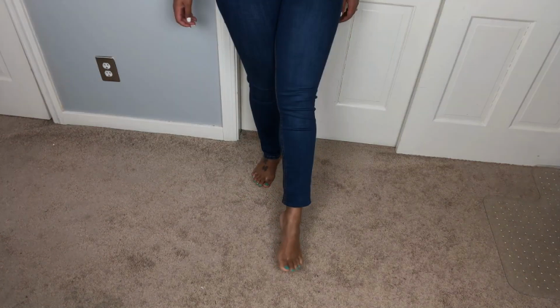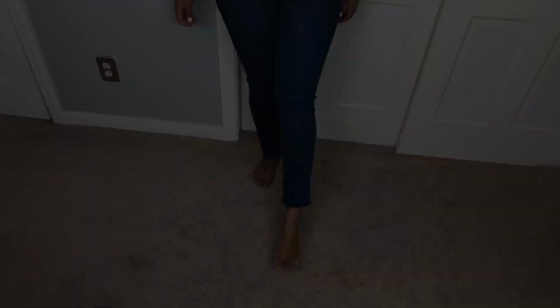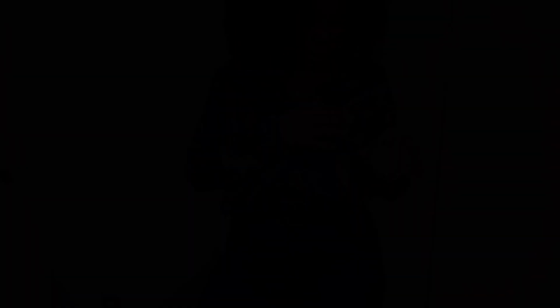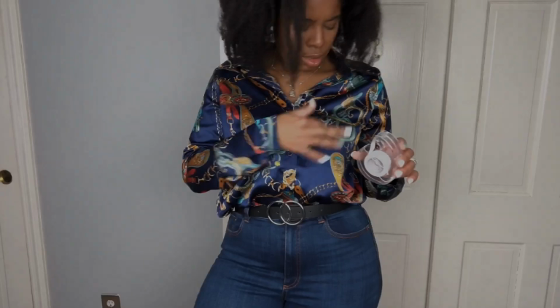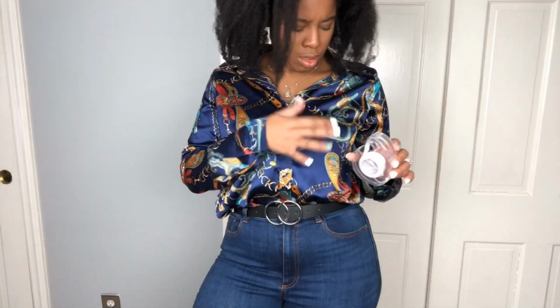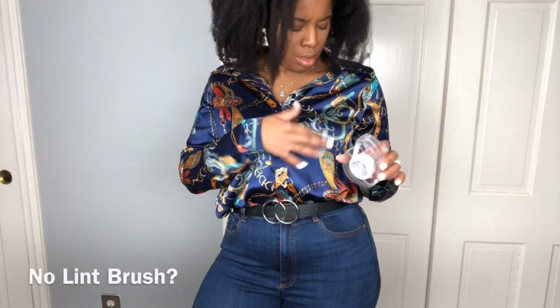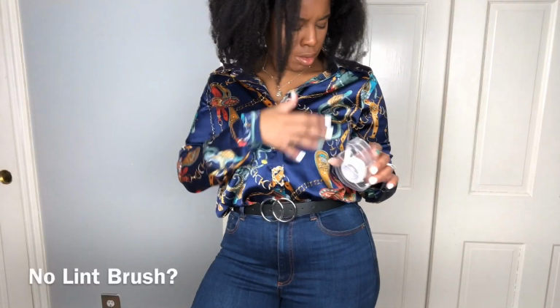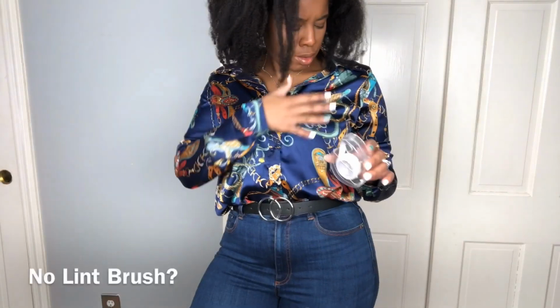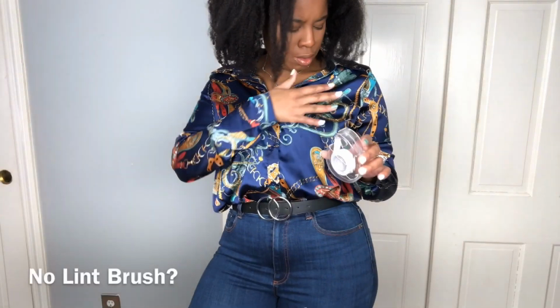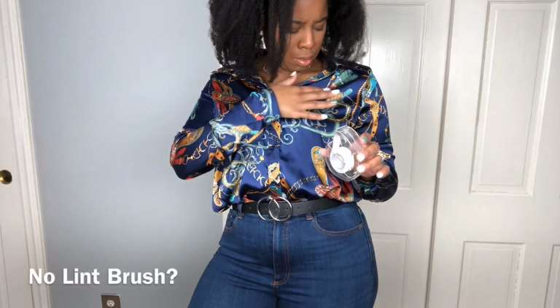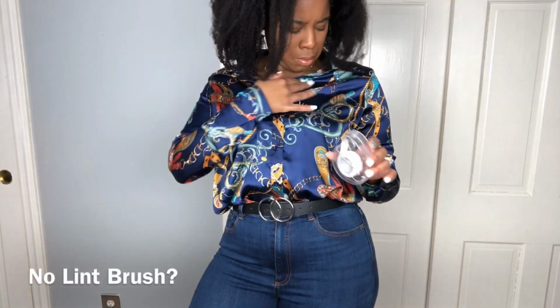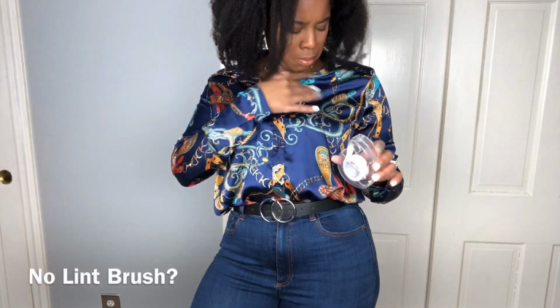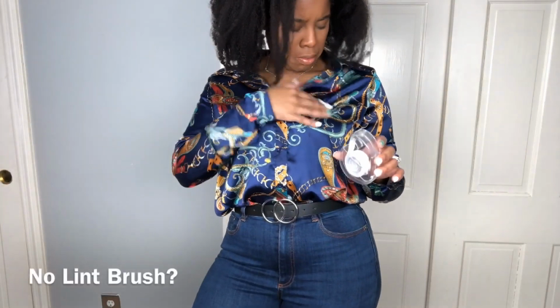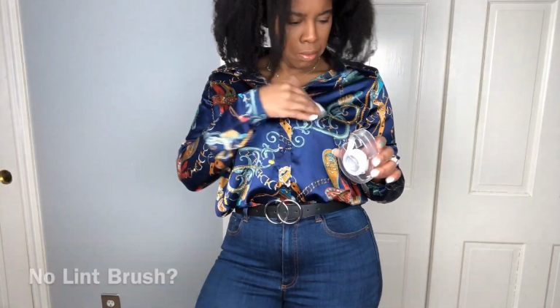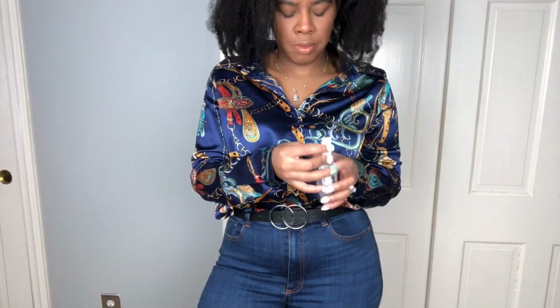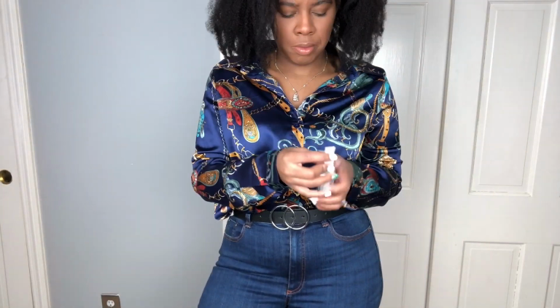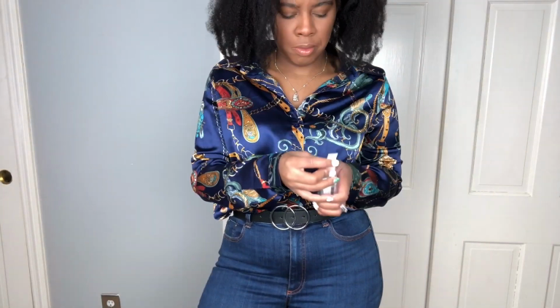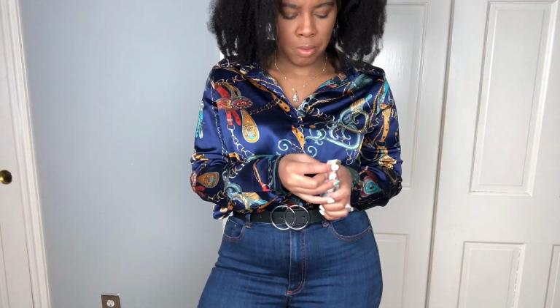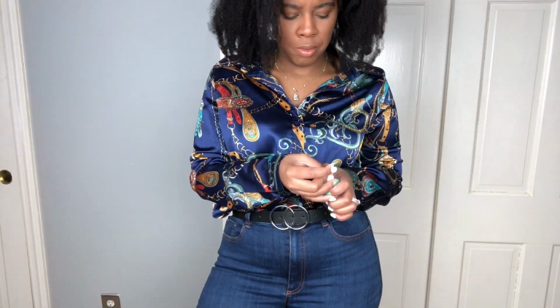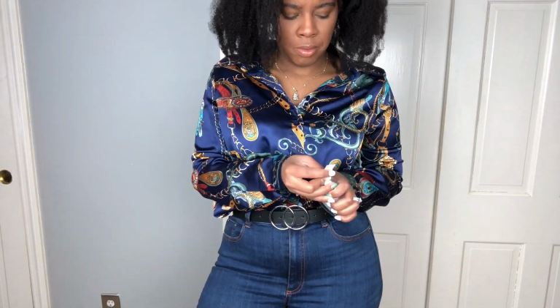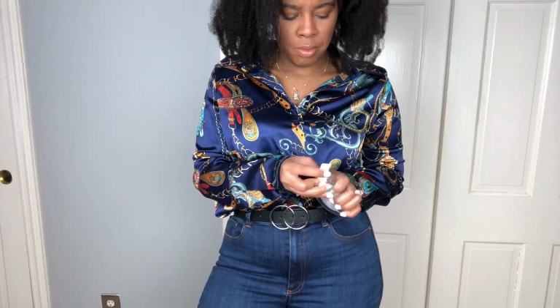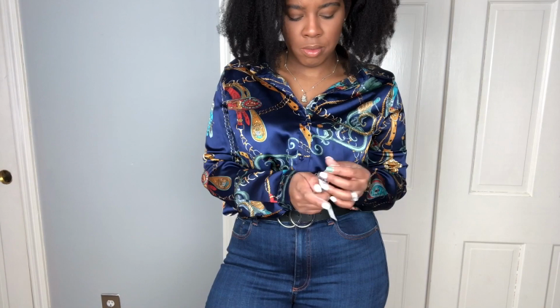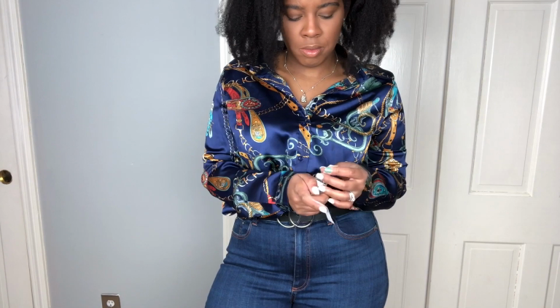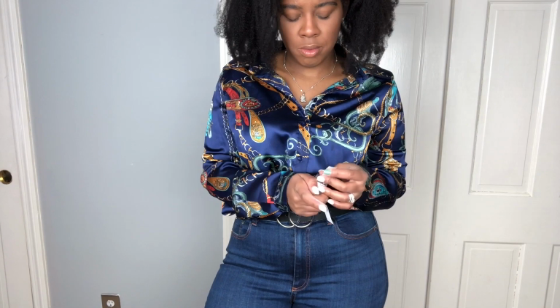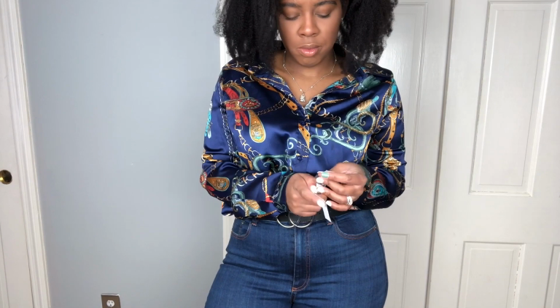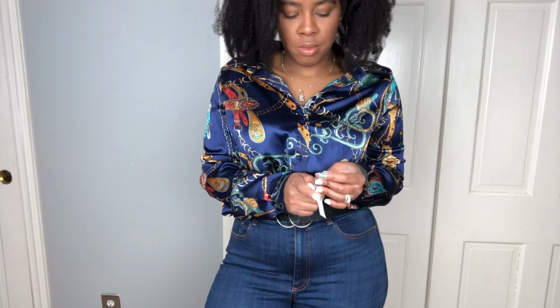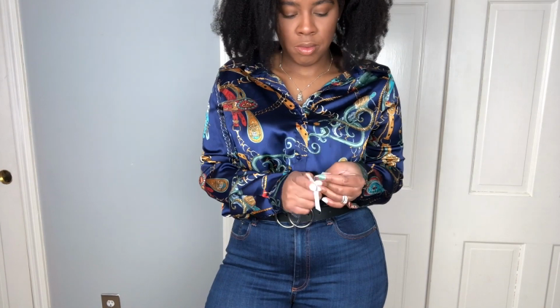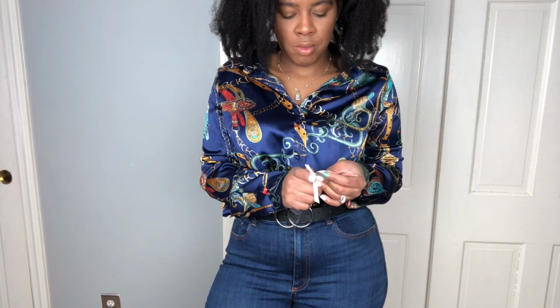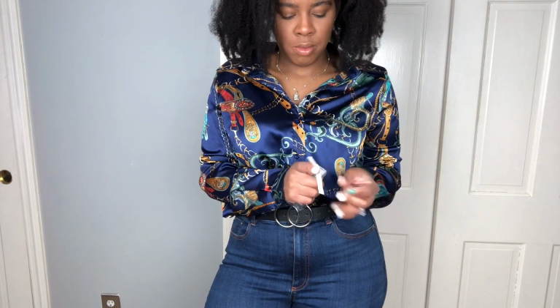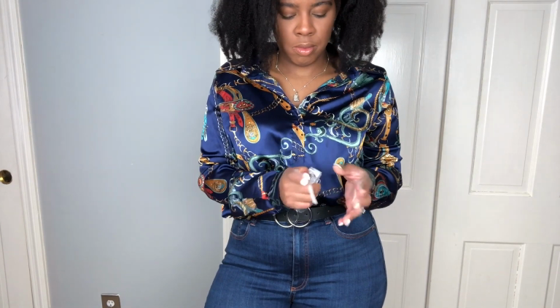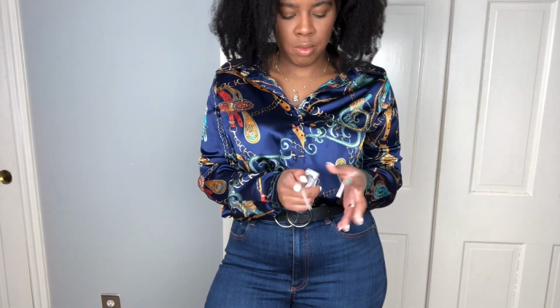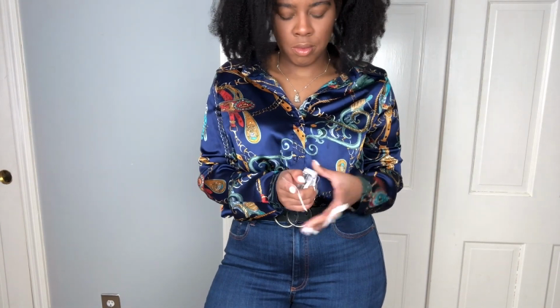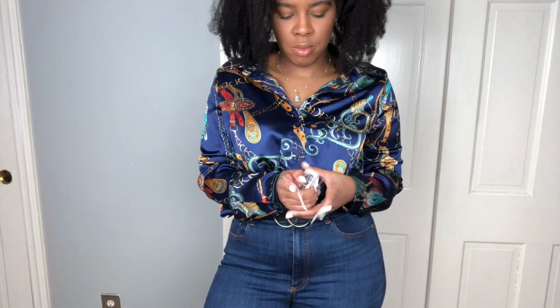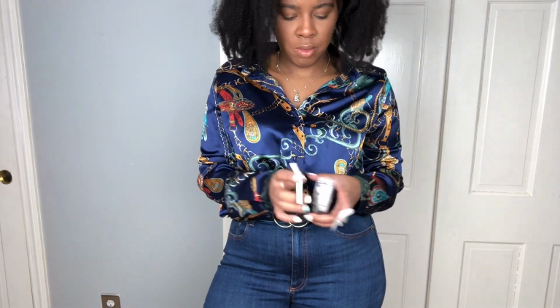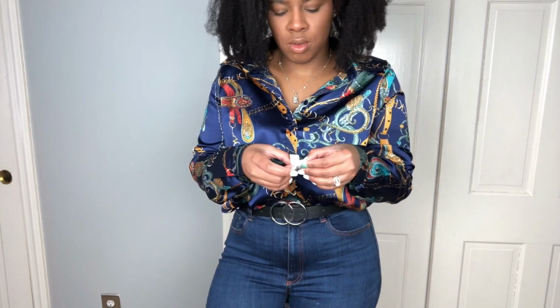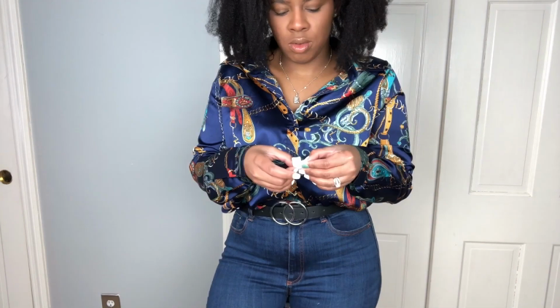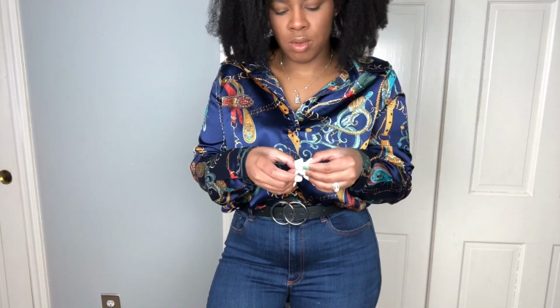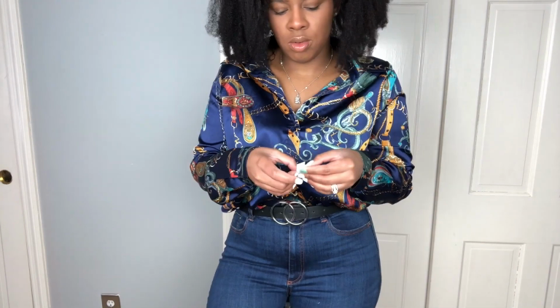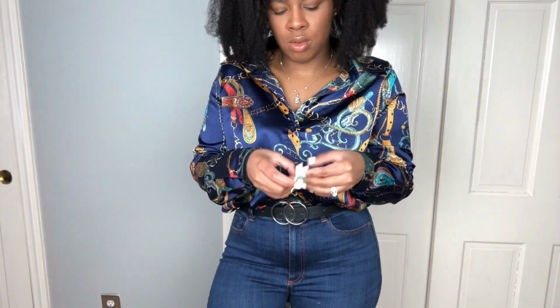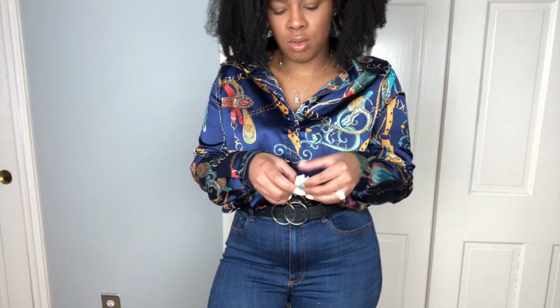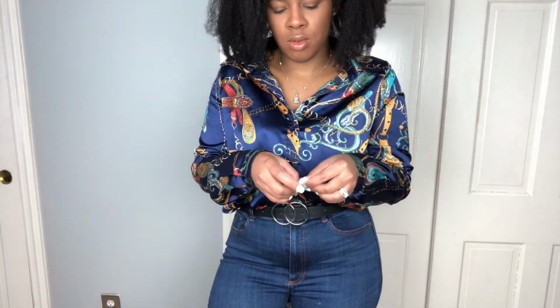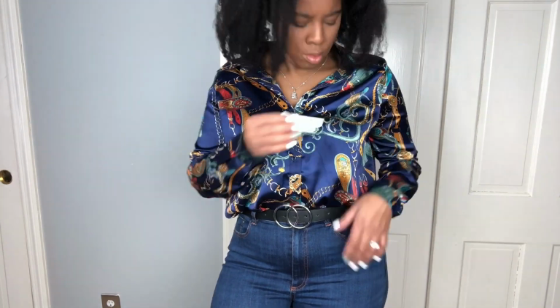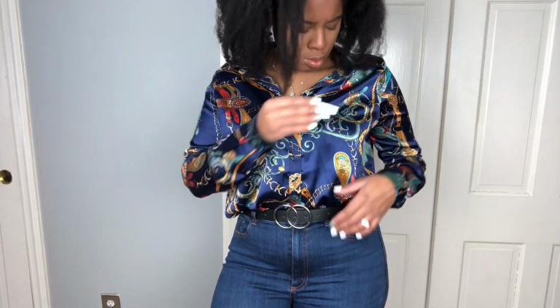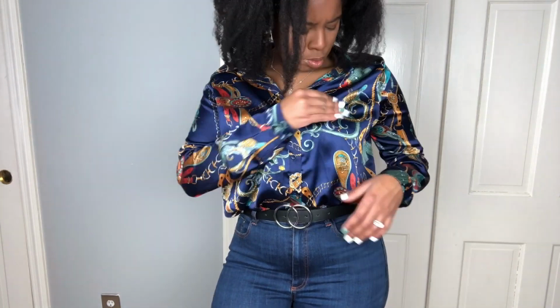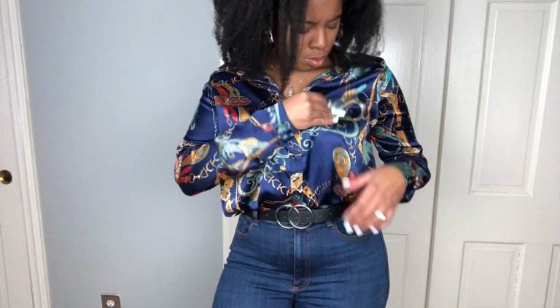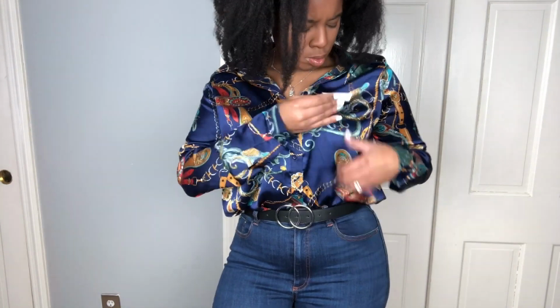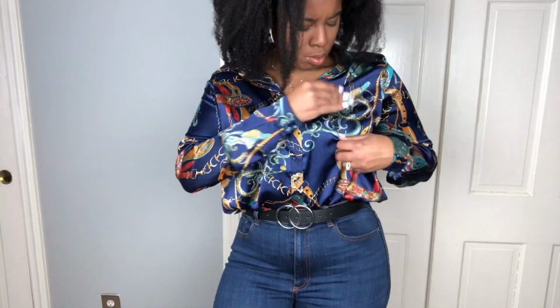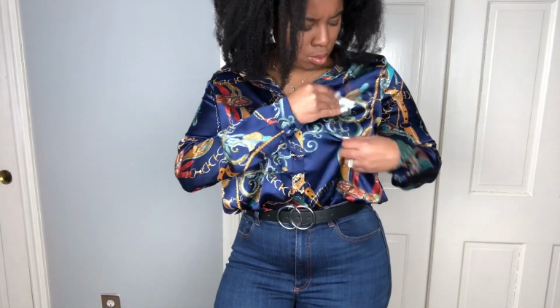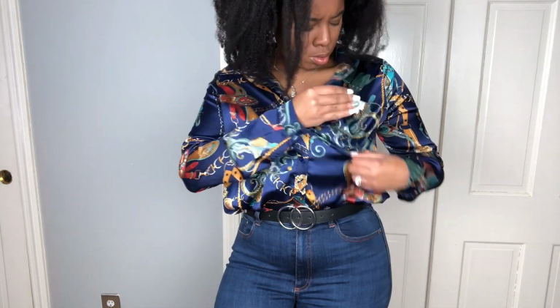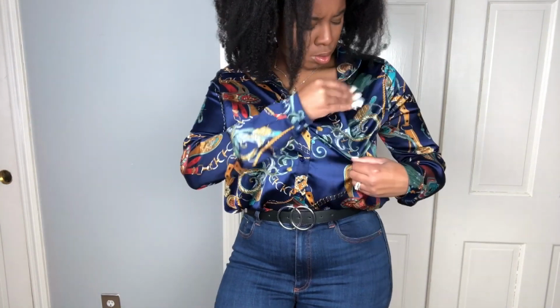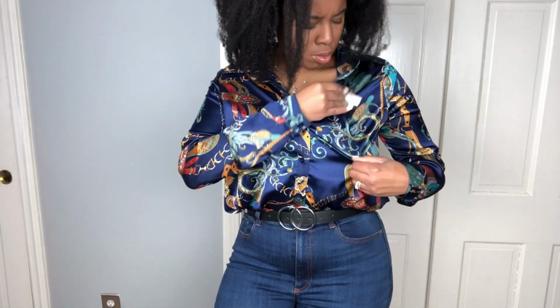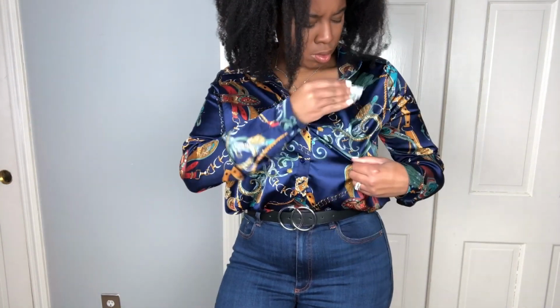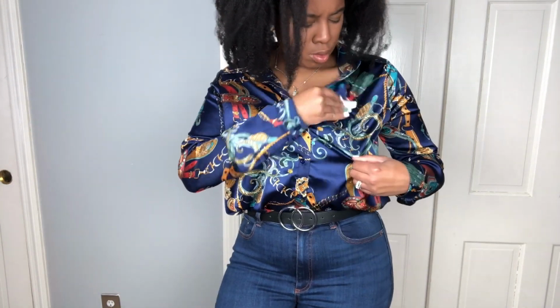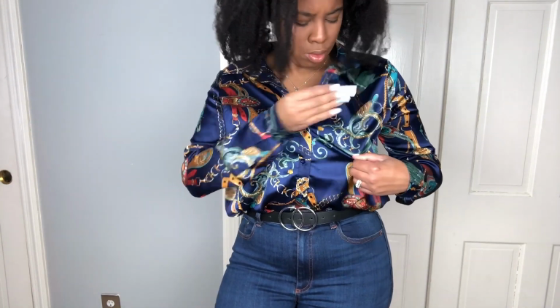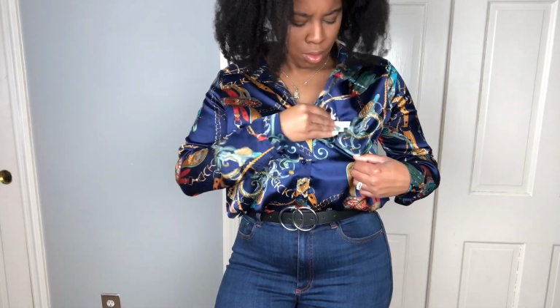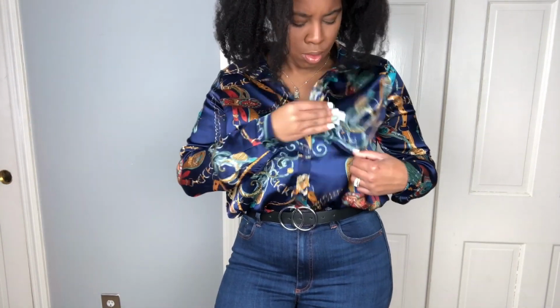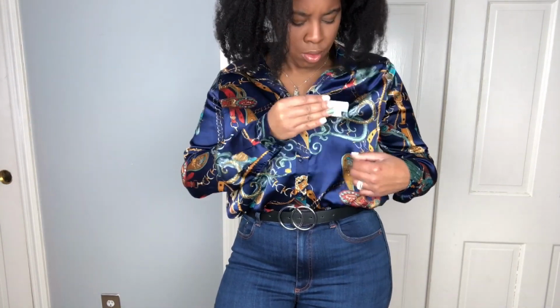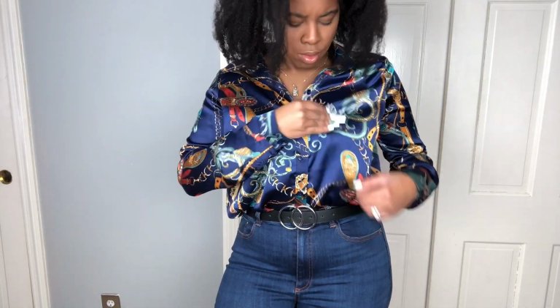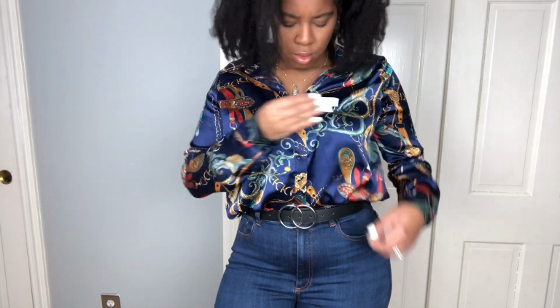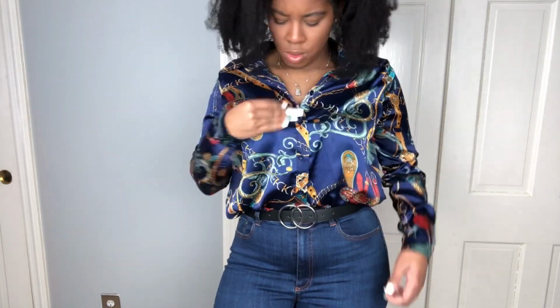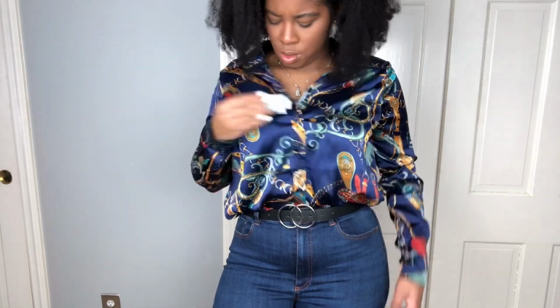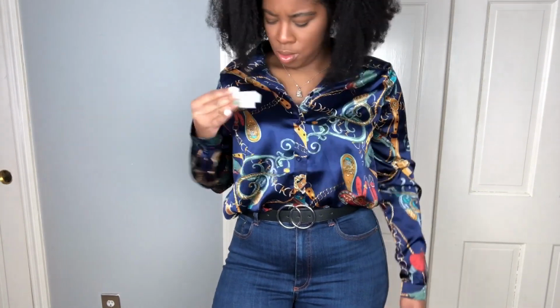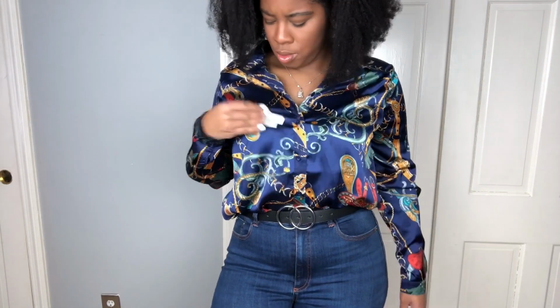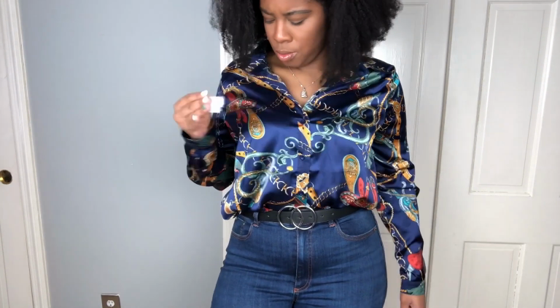If you don't have a lint brush on you in your bag, you can always carry fashion tape and use it to collect some lint.